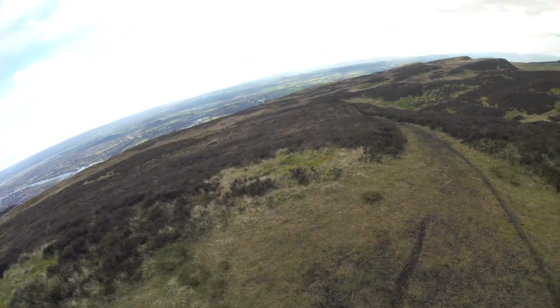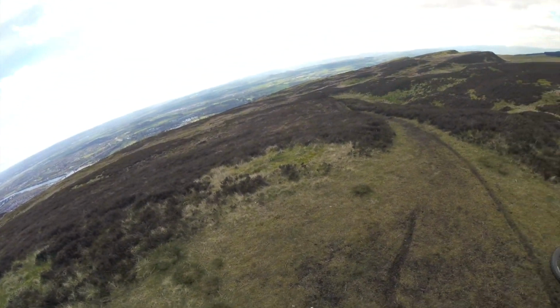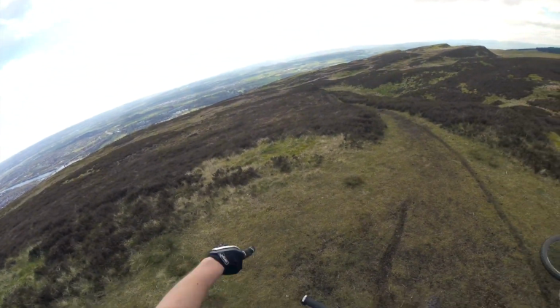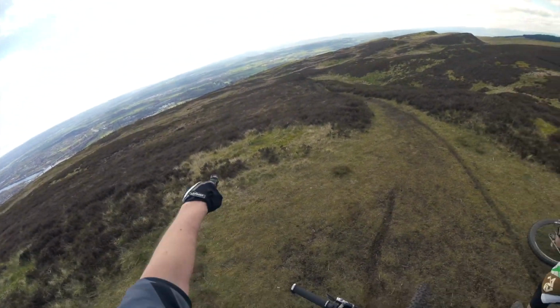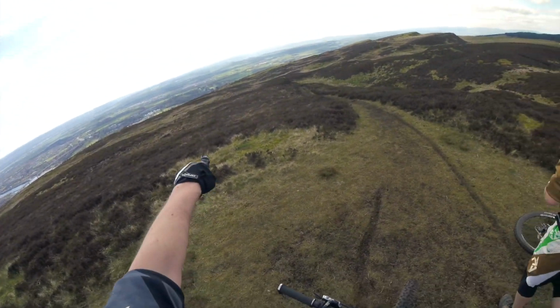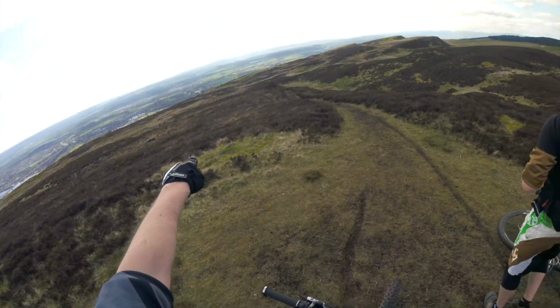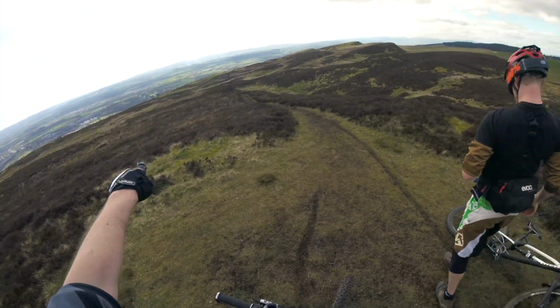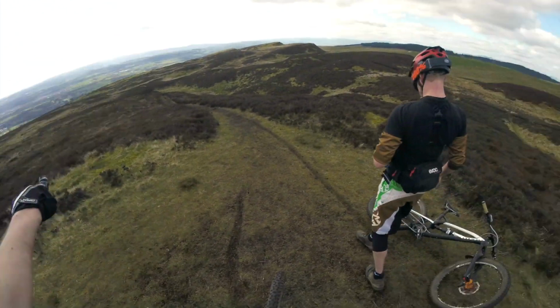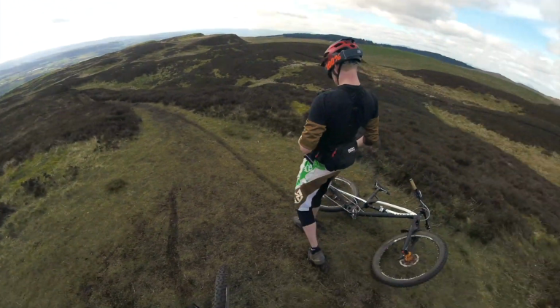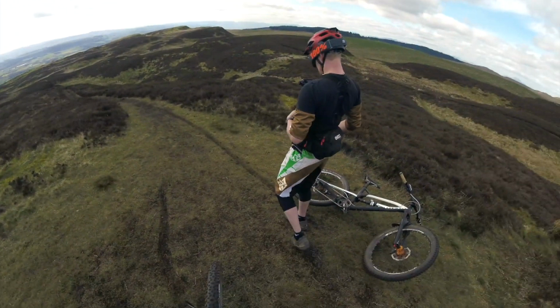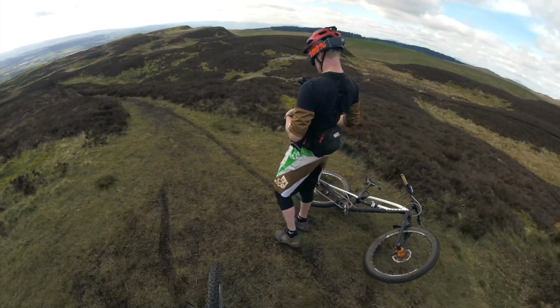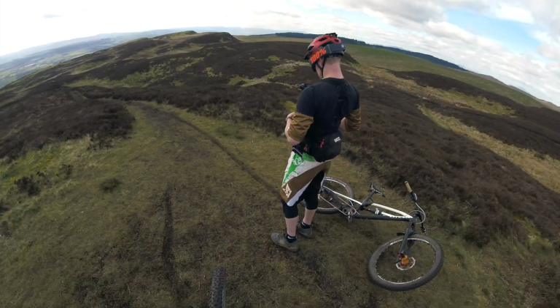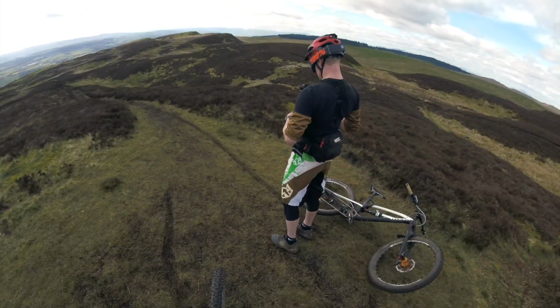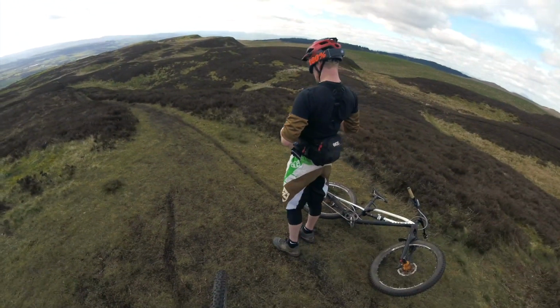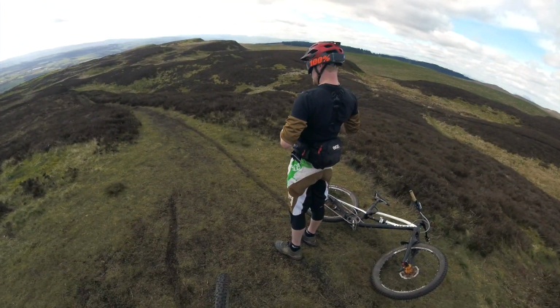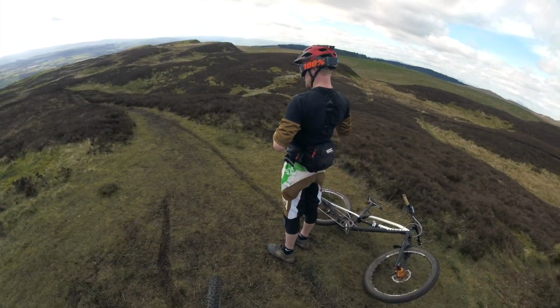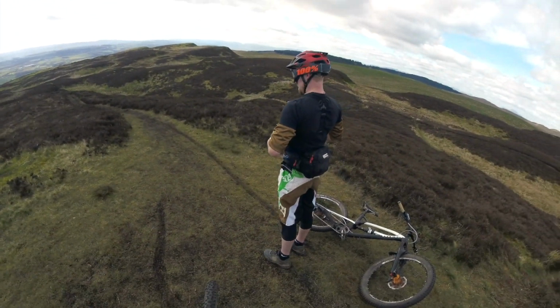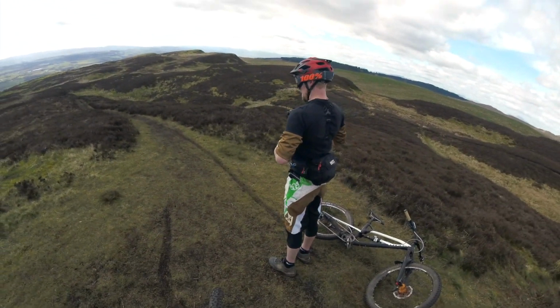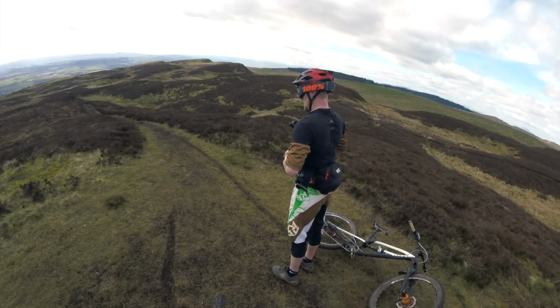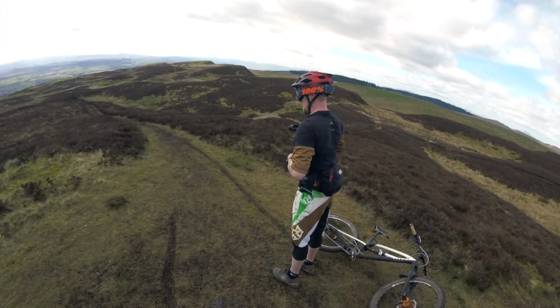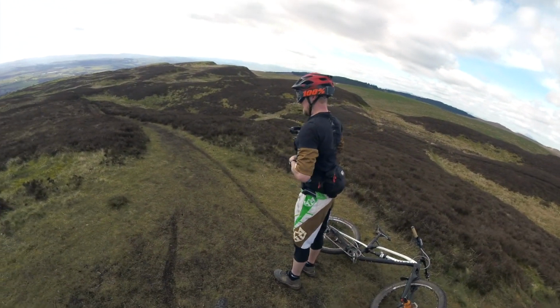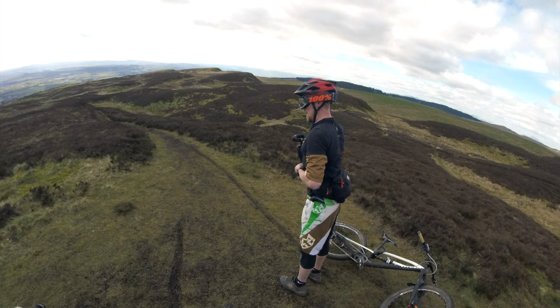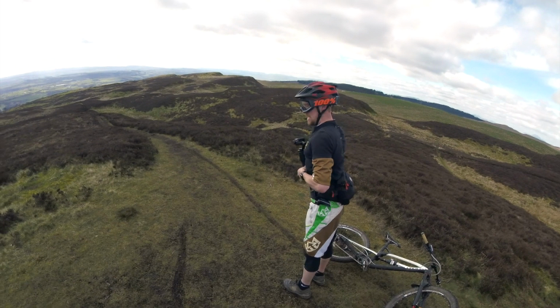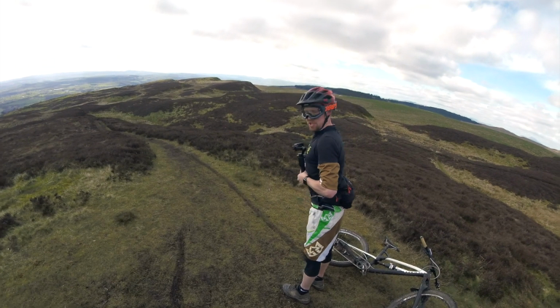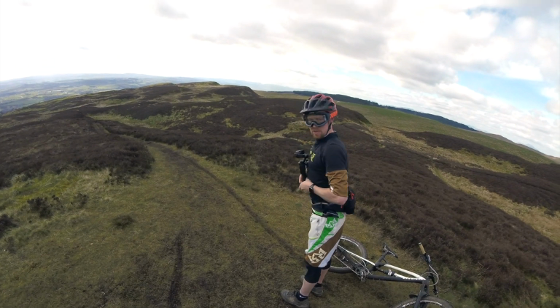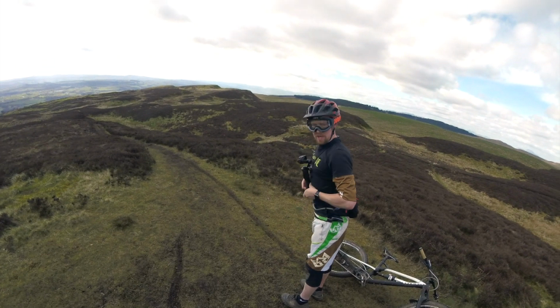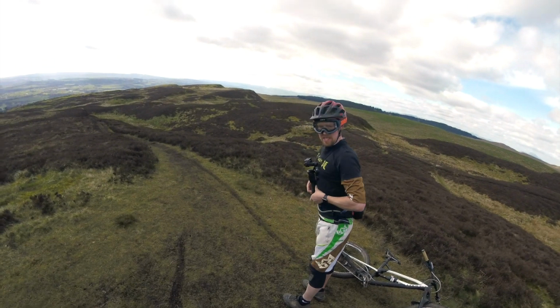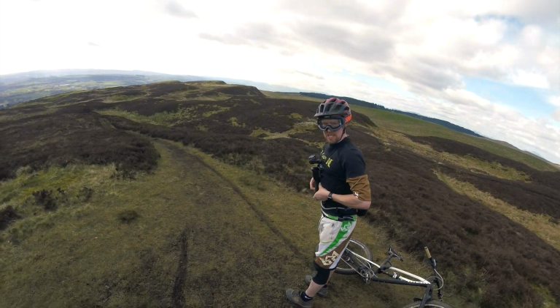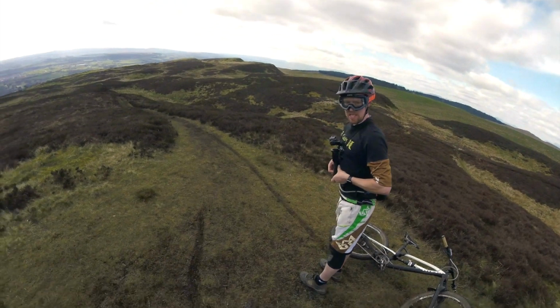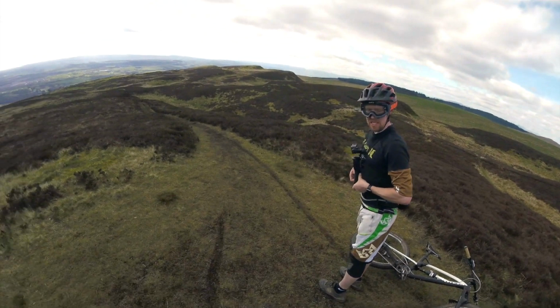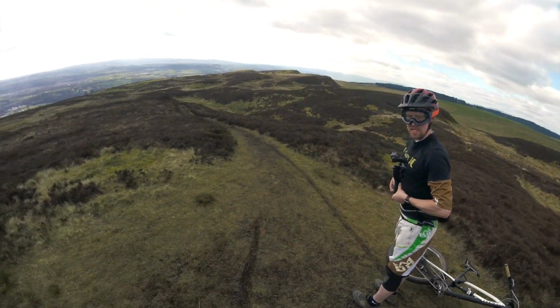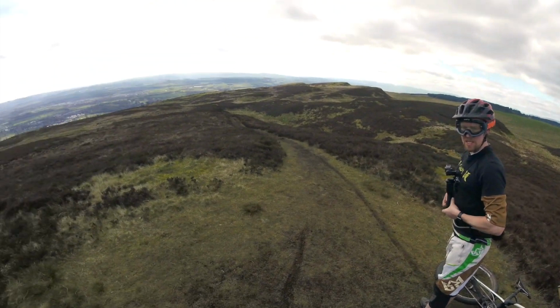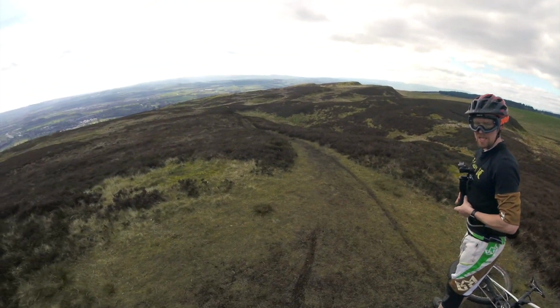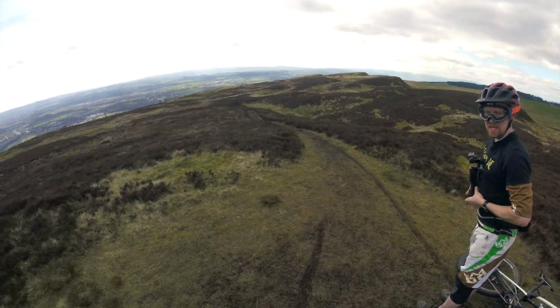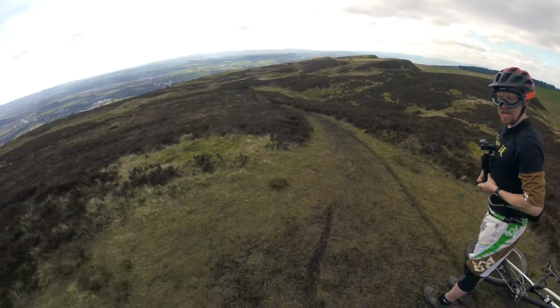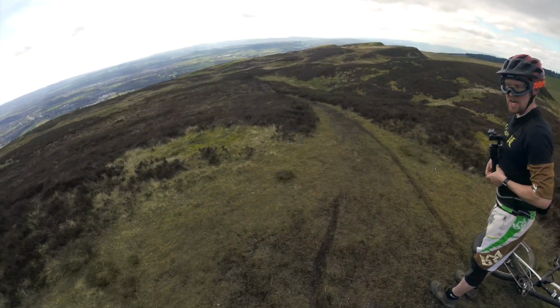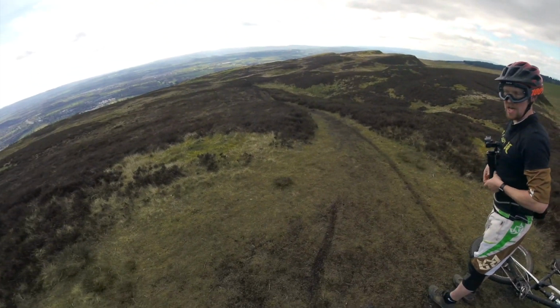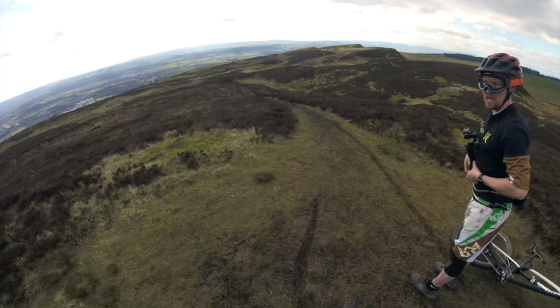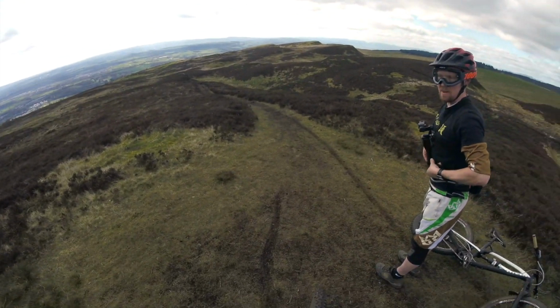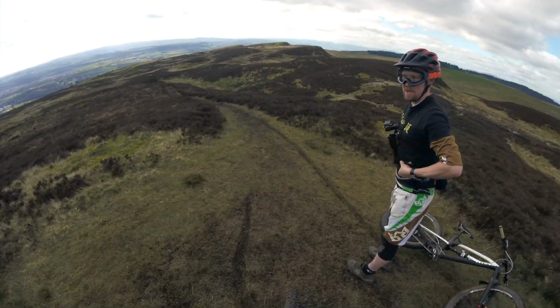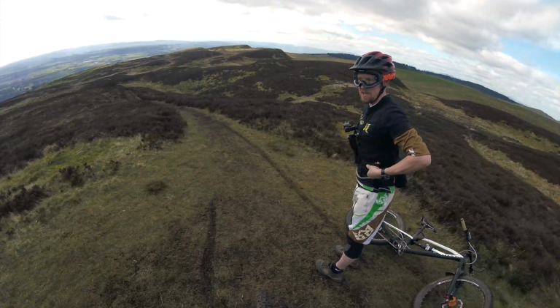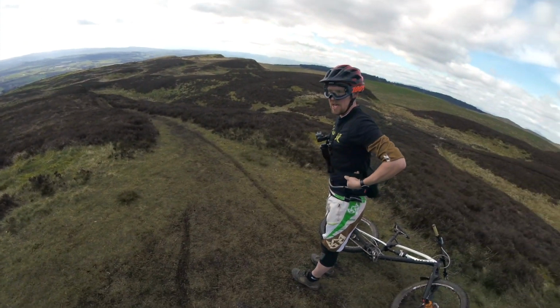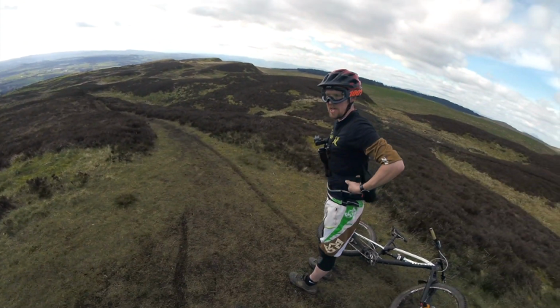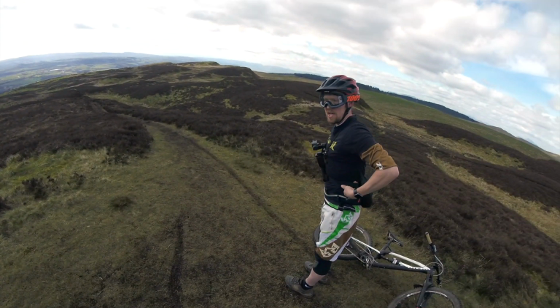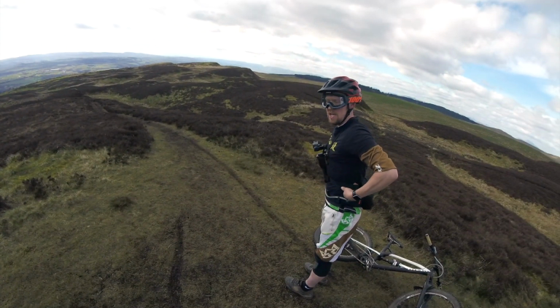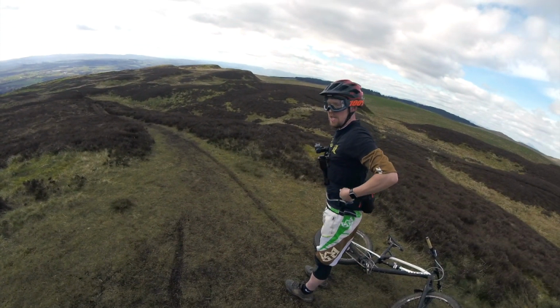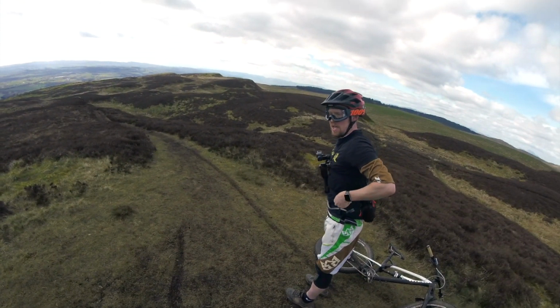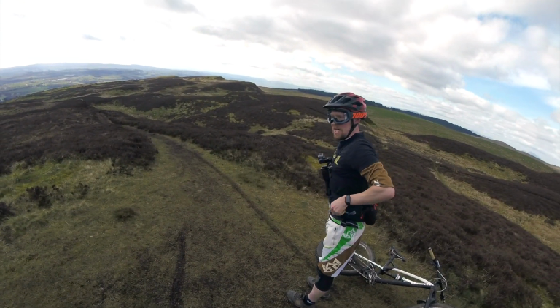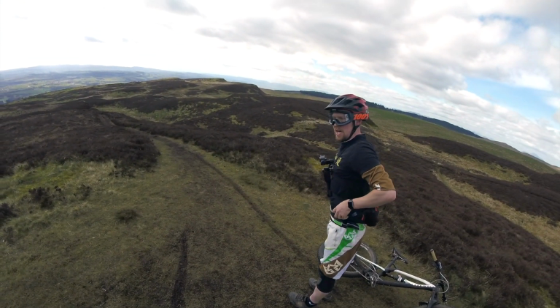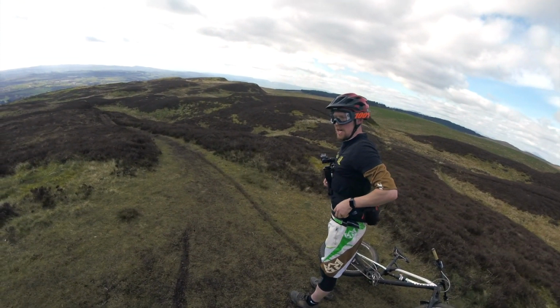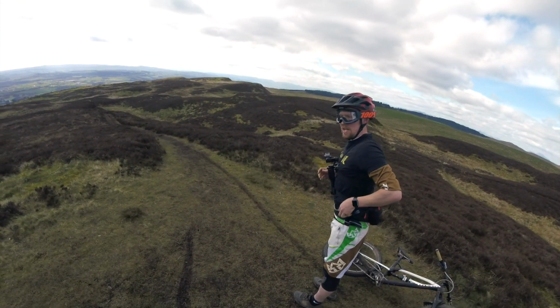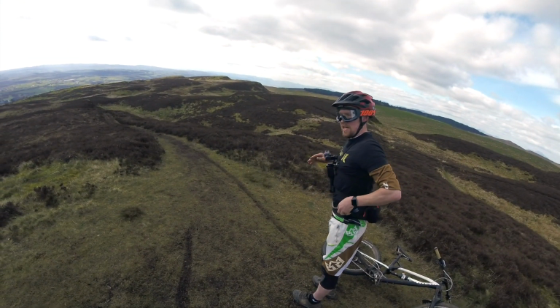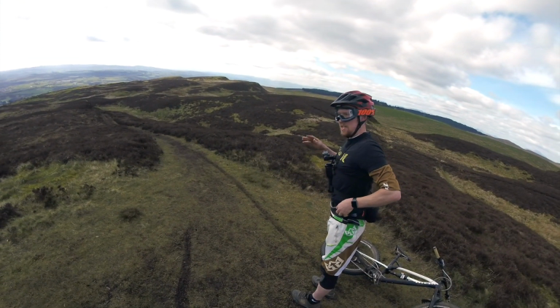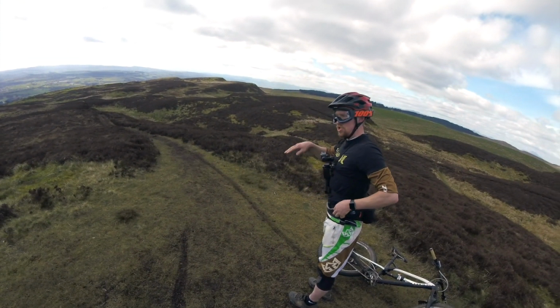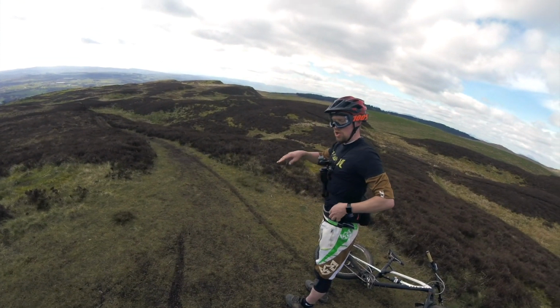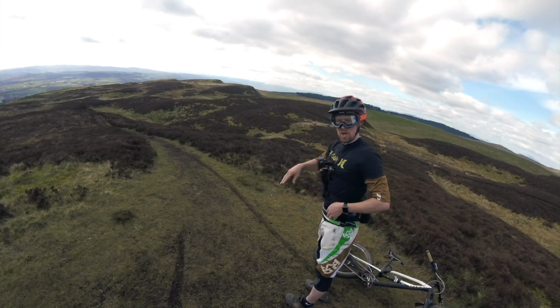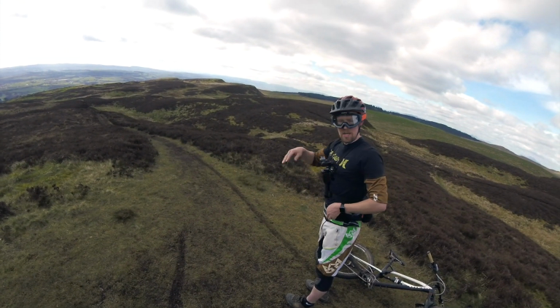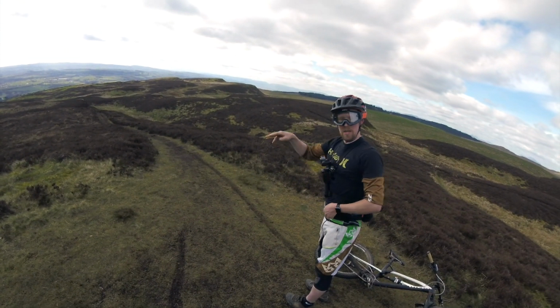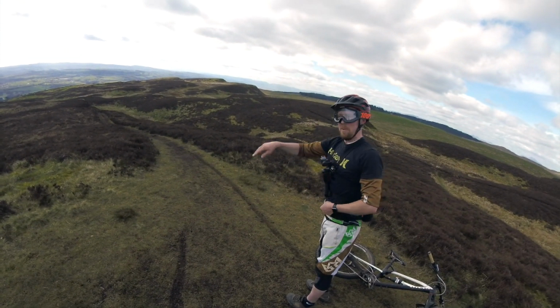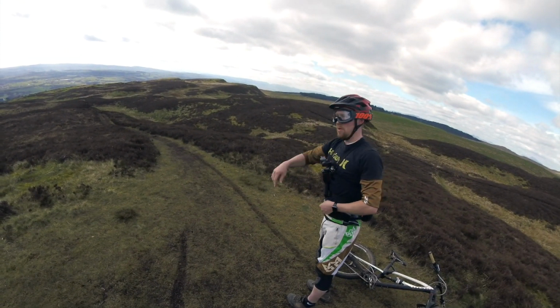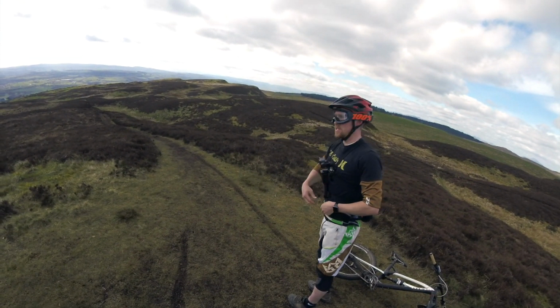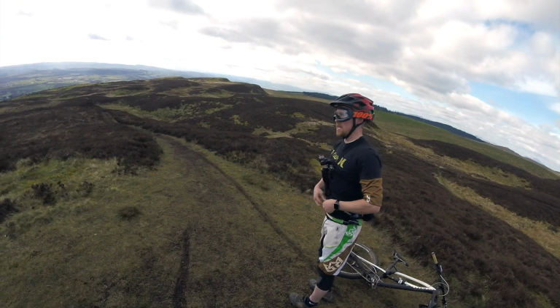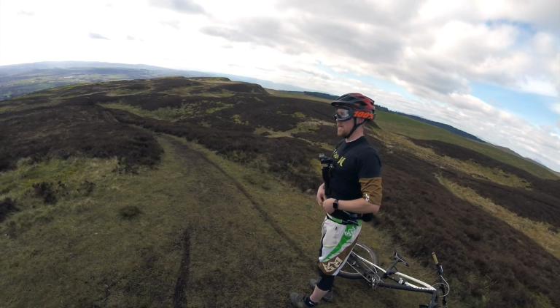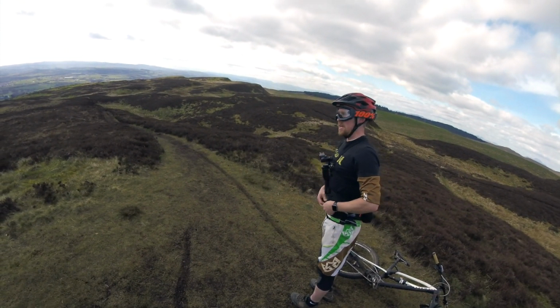Did you hit this one off the drop? Yeah, it's not bad. Is that all right? Yeah, I landed short and then bounced it again.